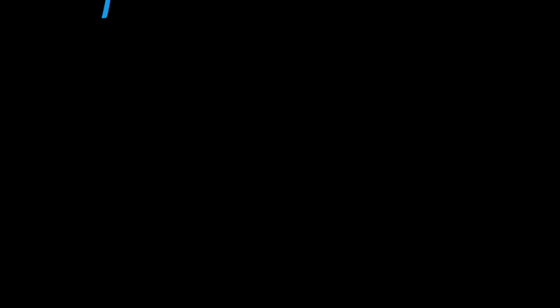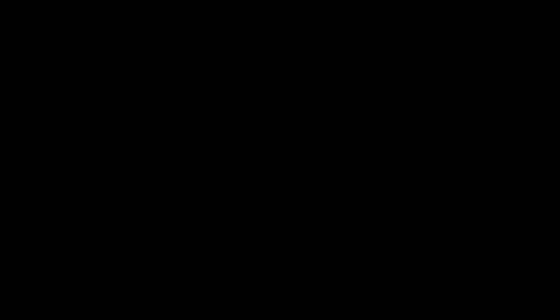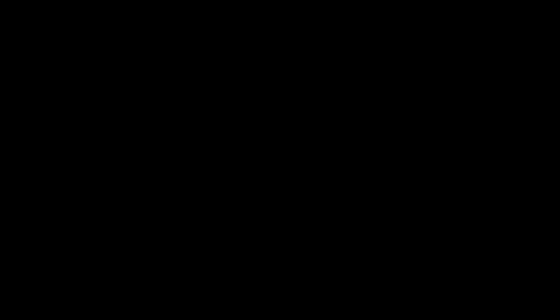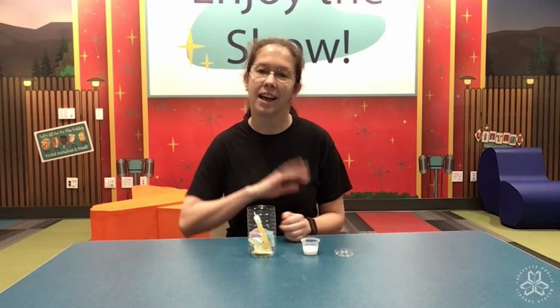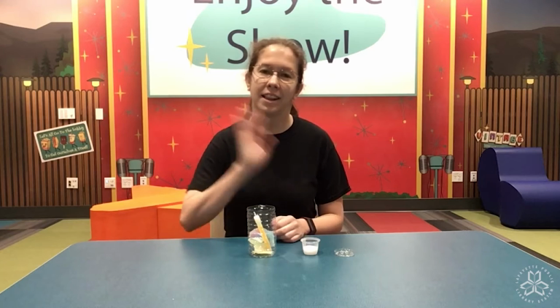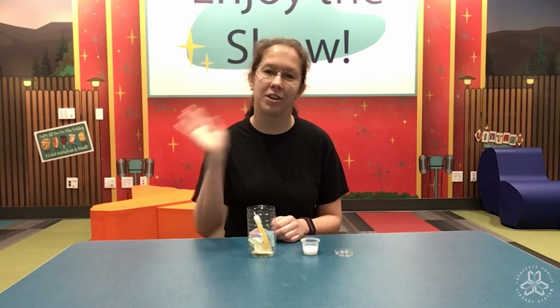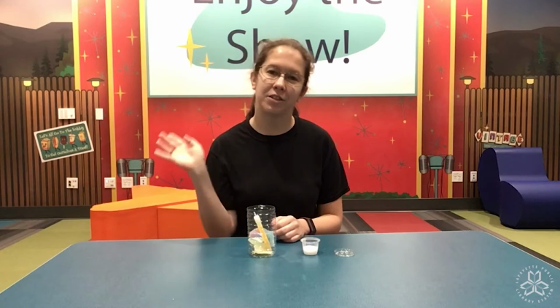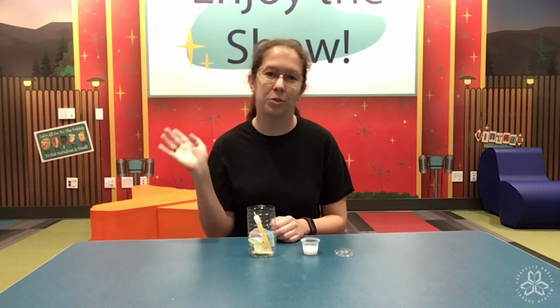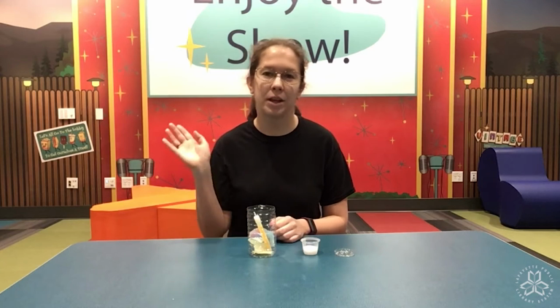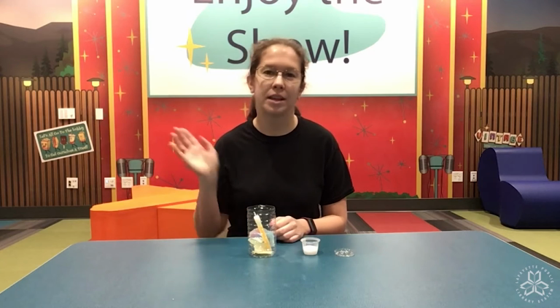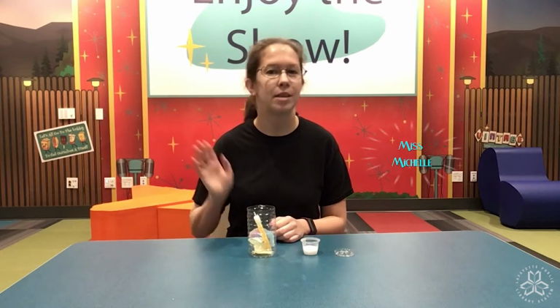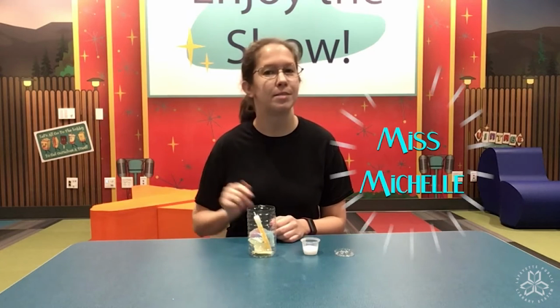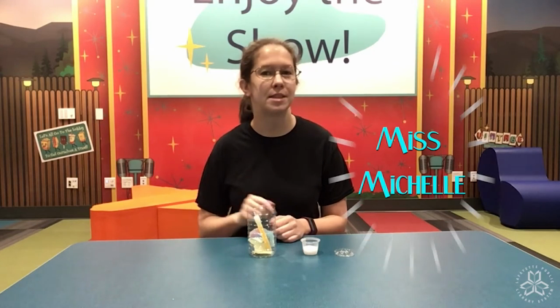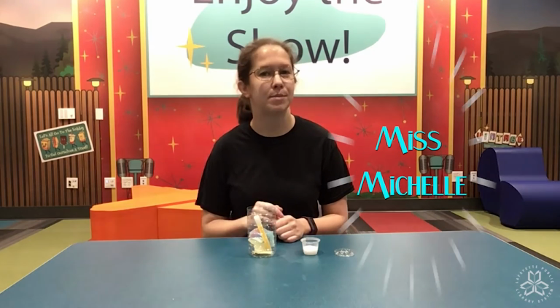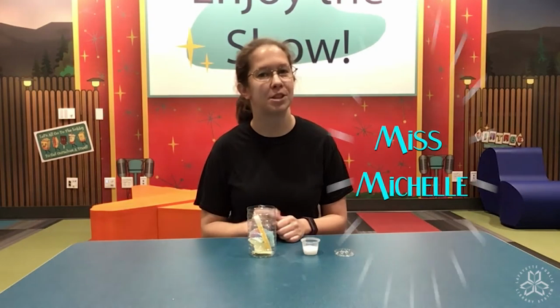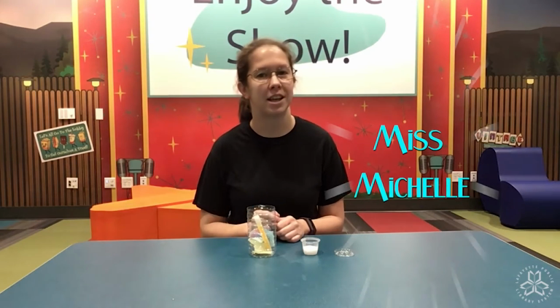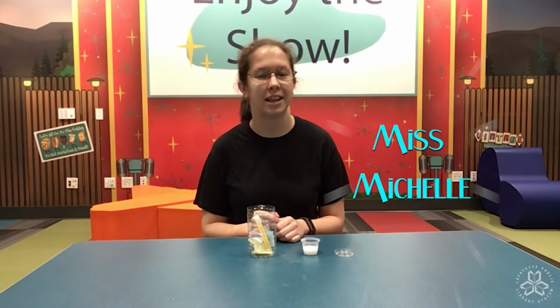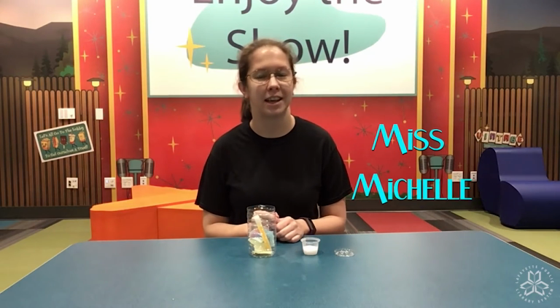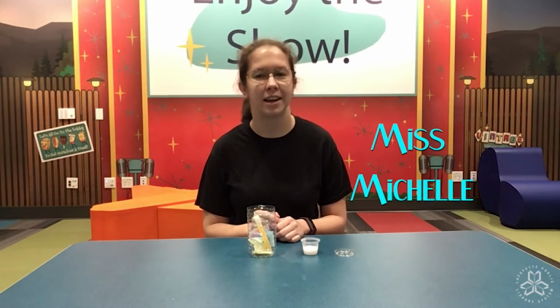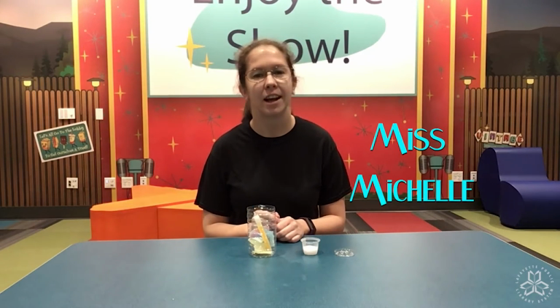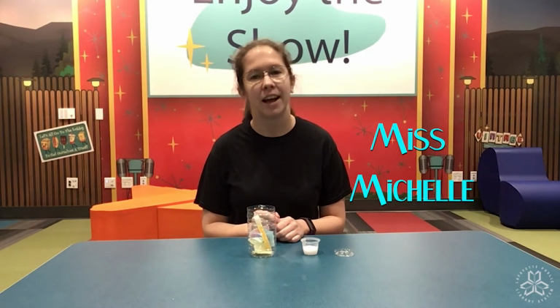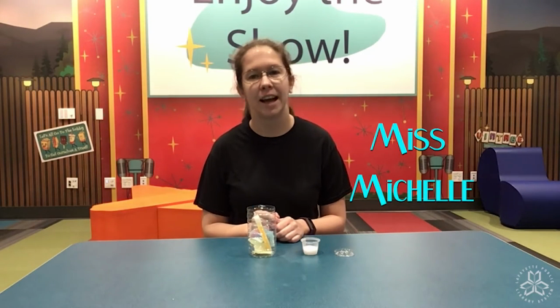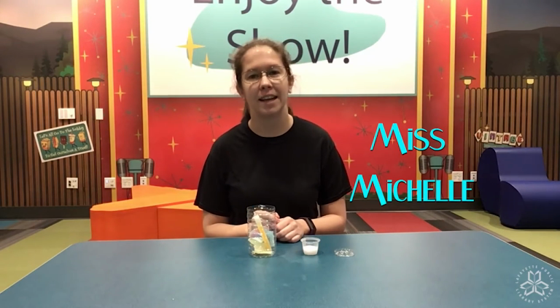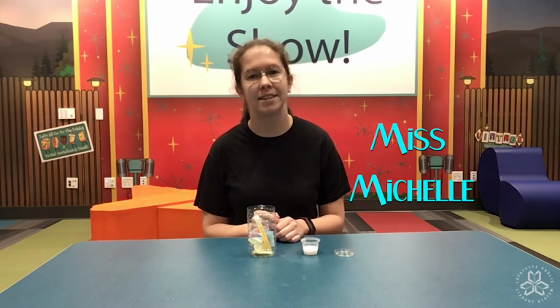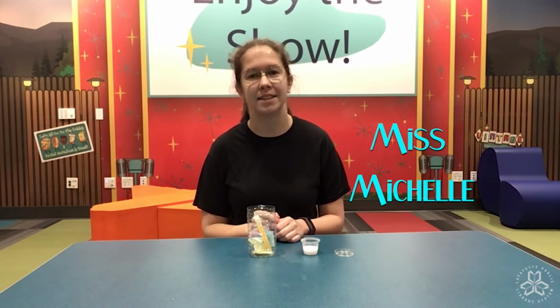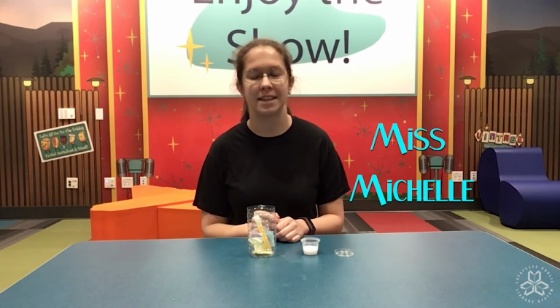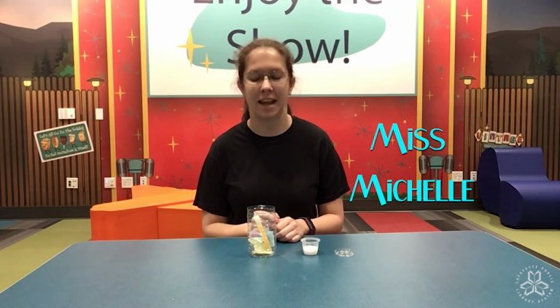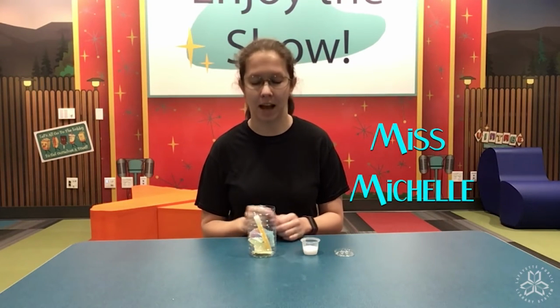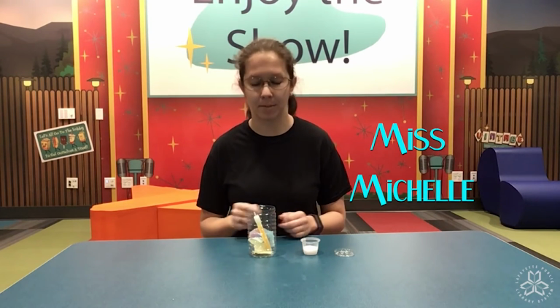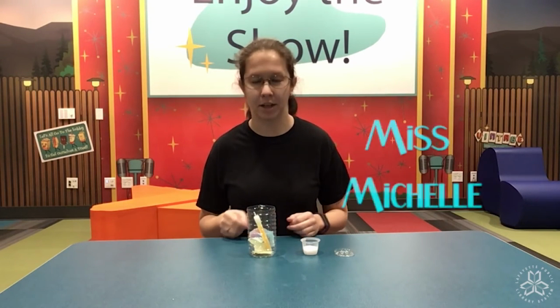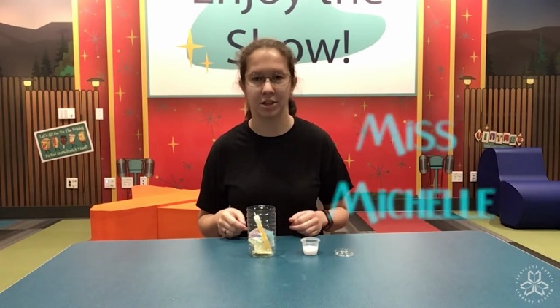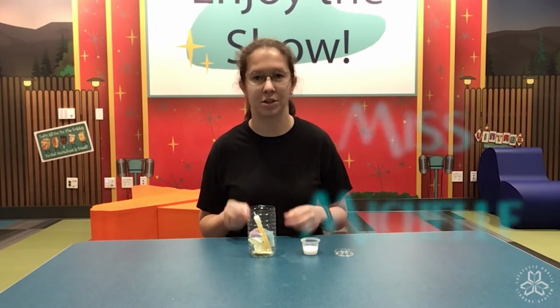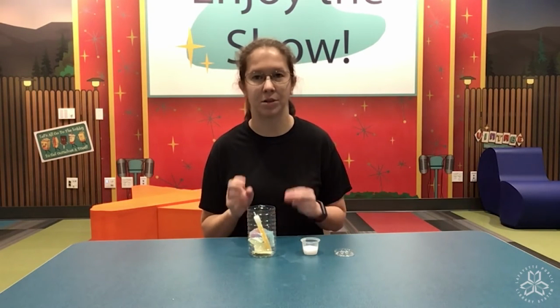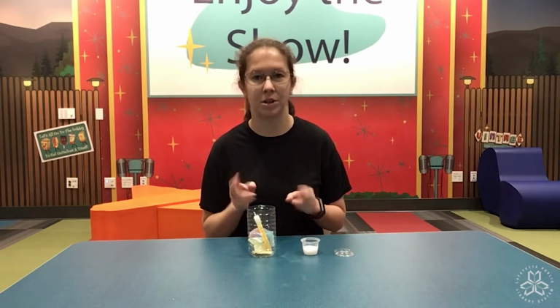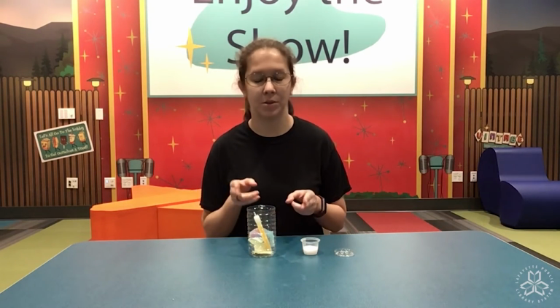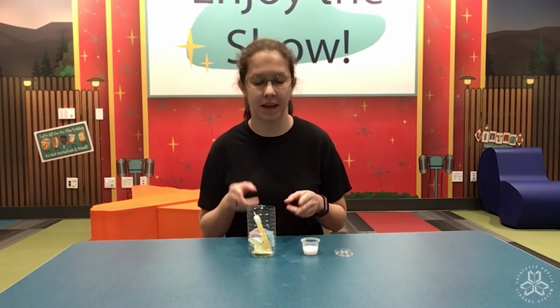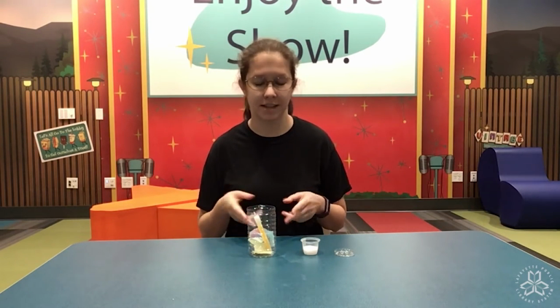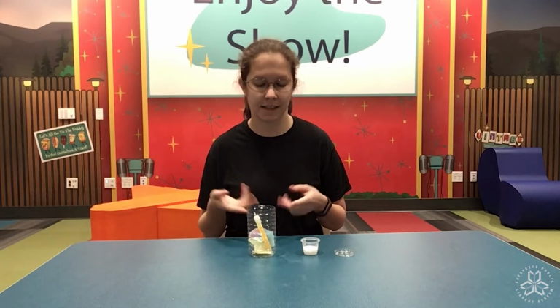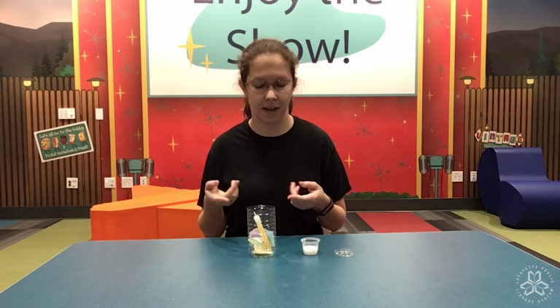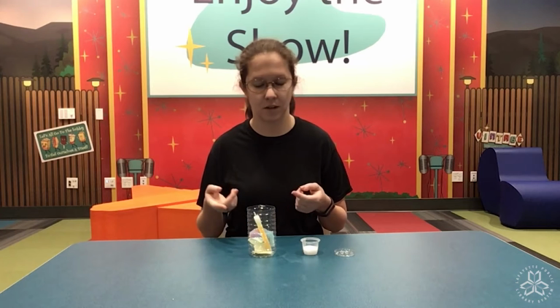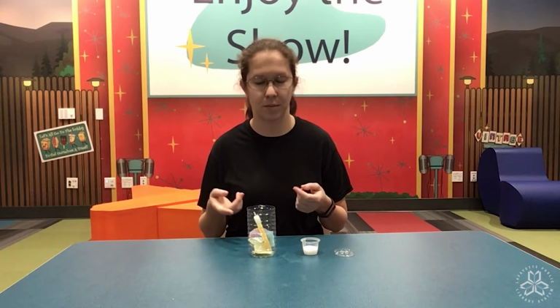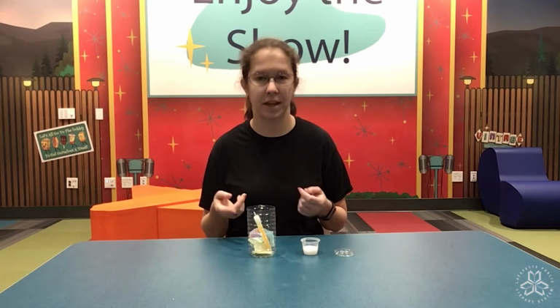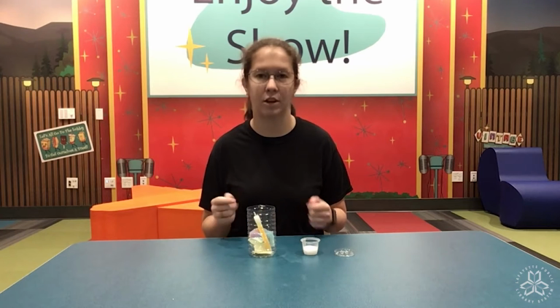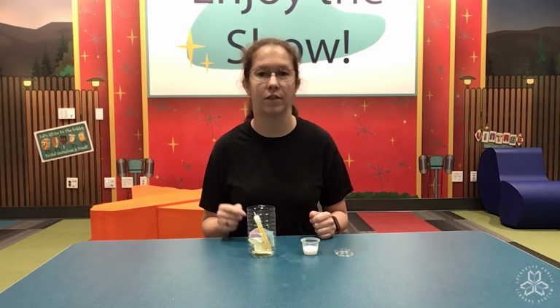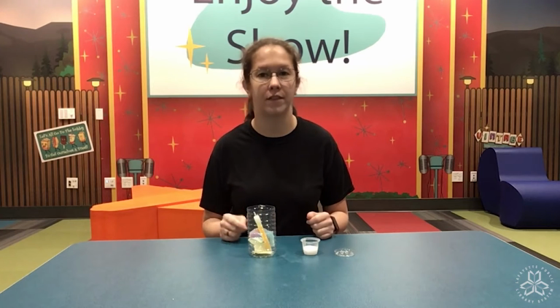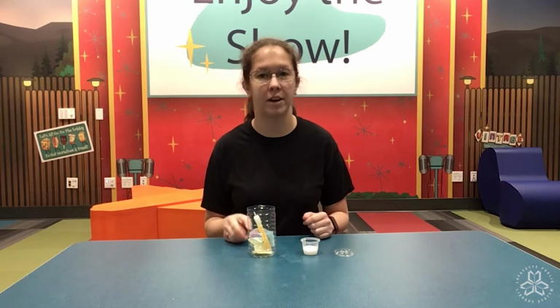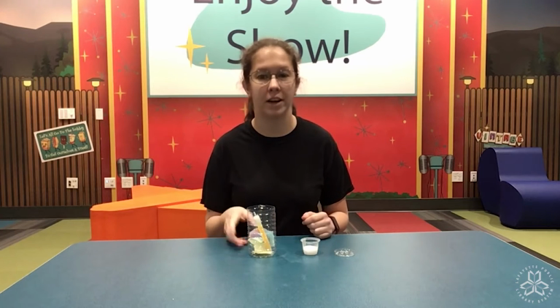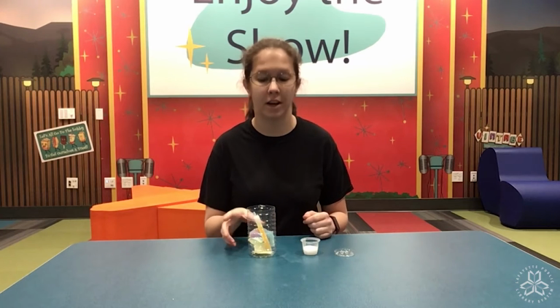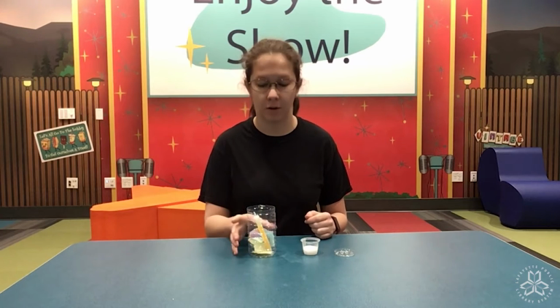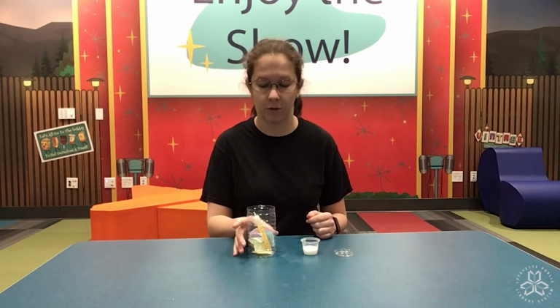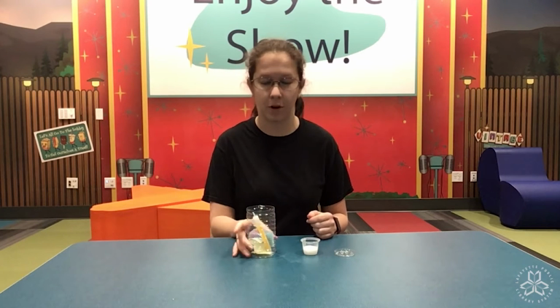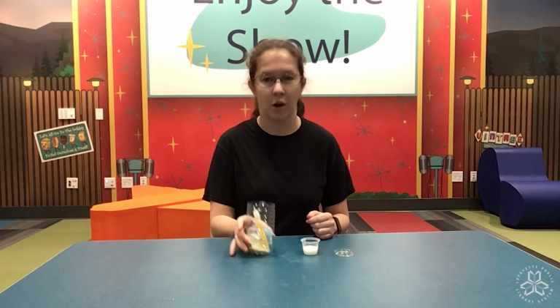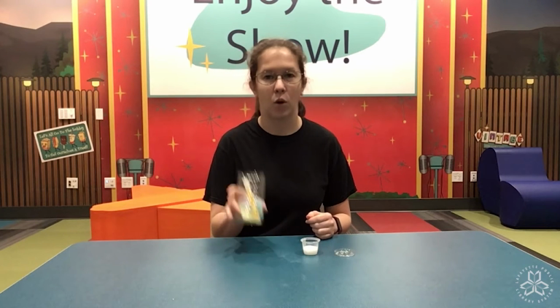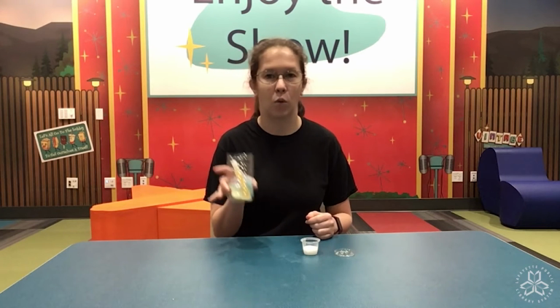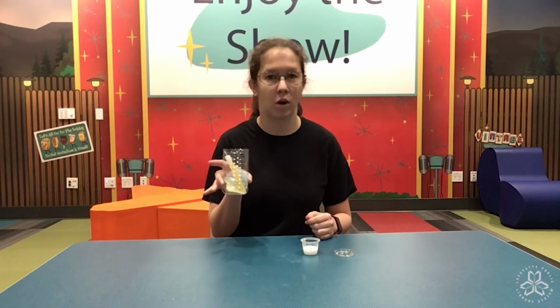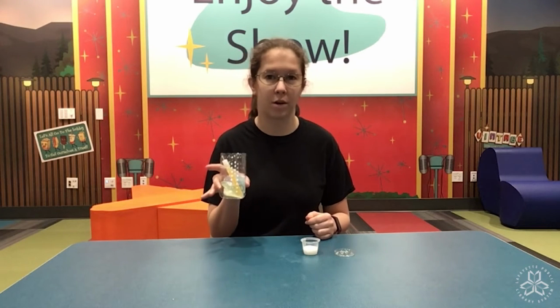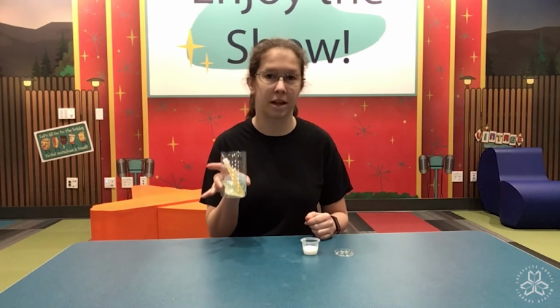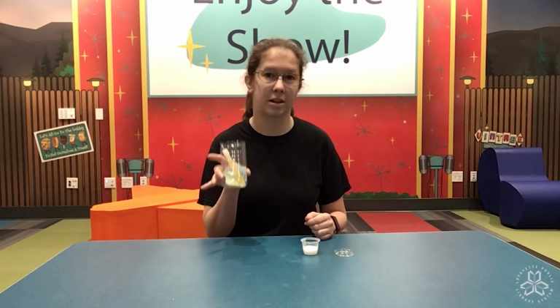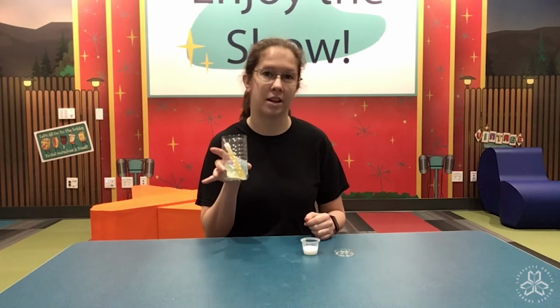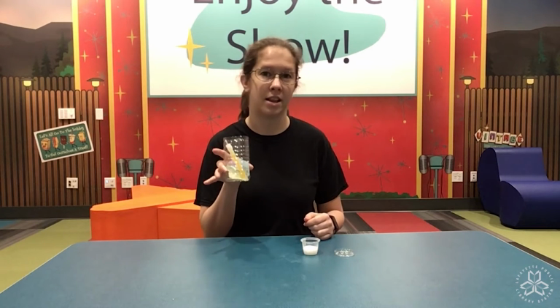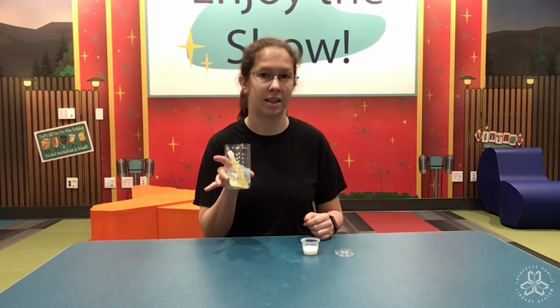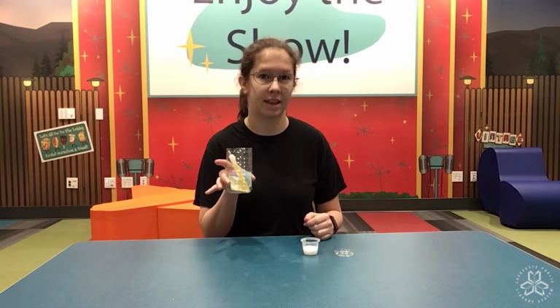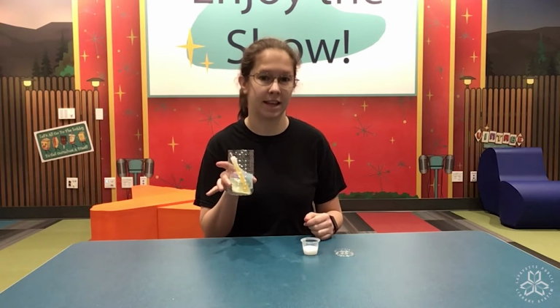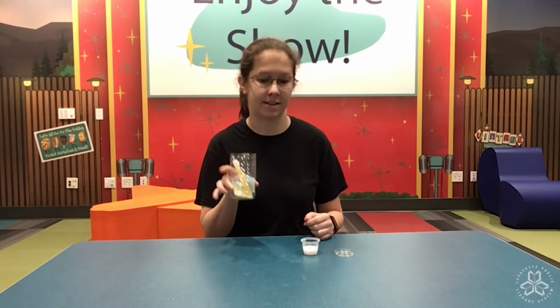Hello everyone, Miss Michelle here and today I'm going to show you guys how to make your very own water bottle lantern.